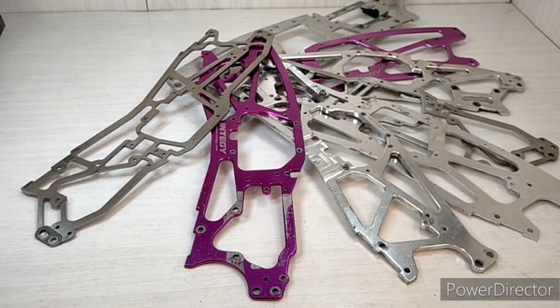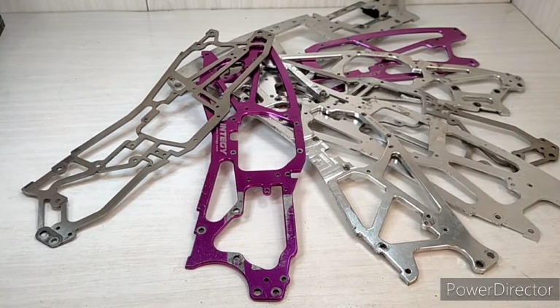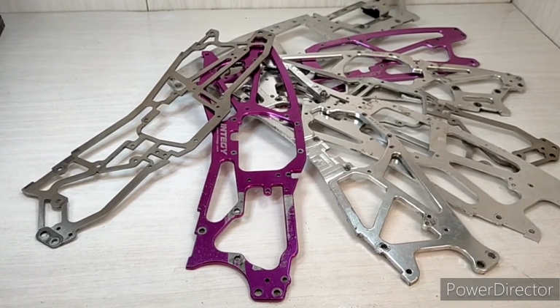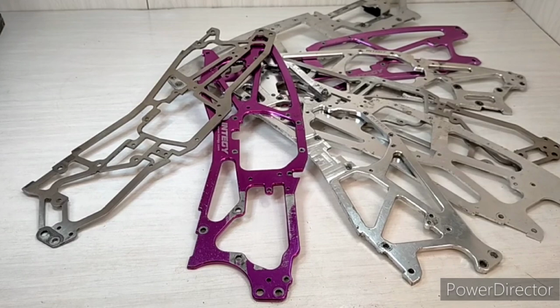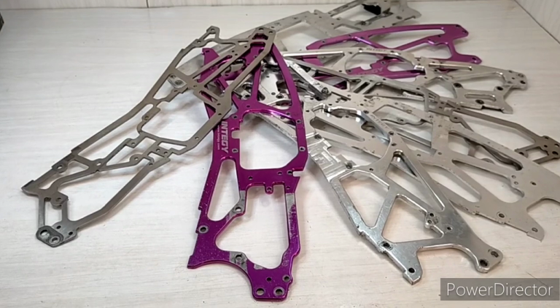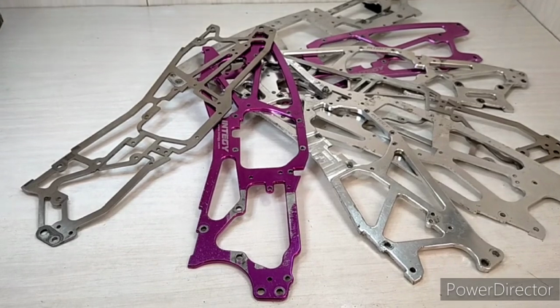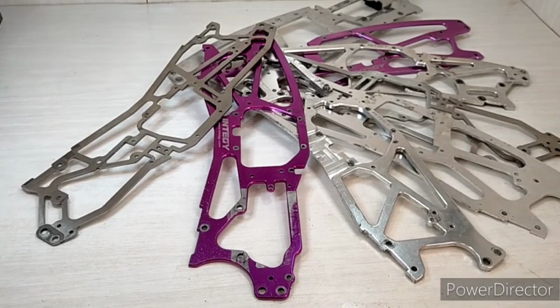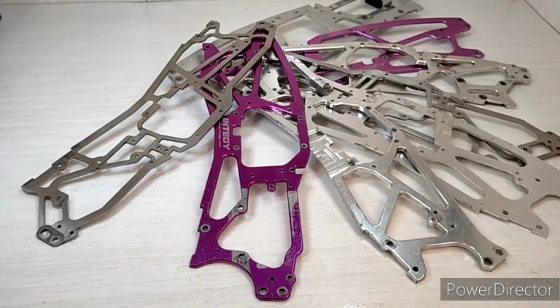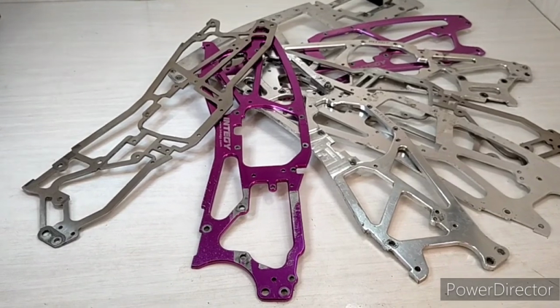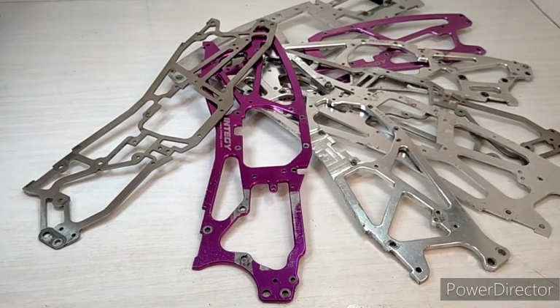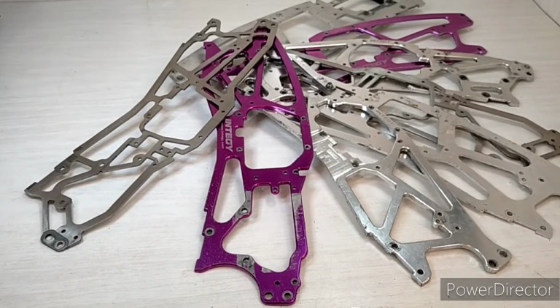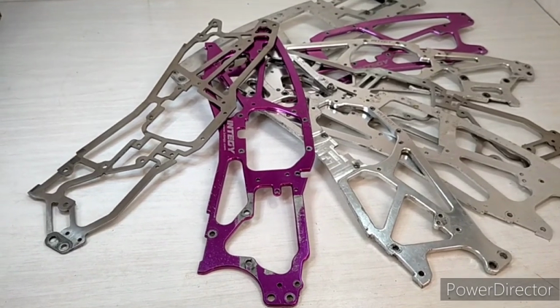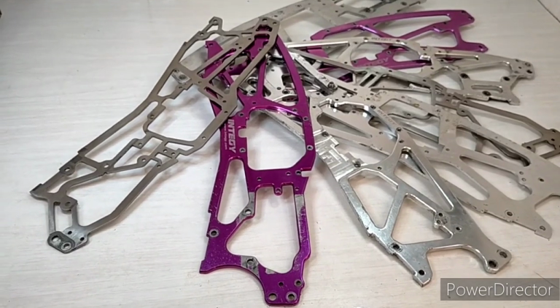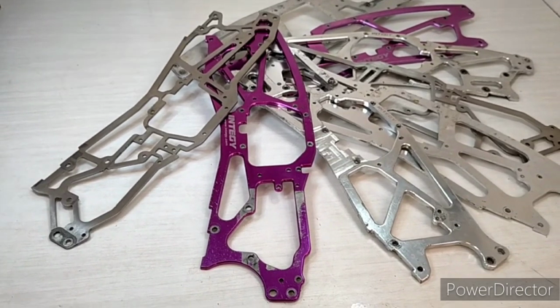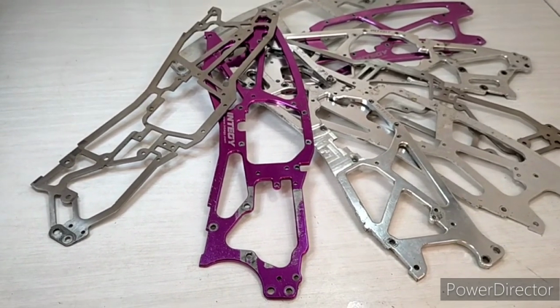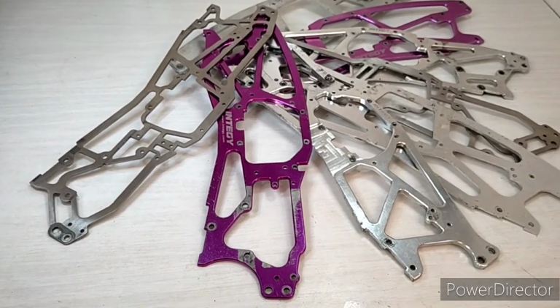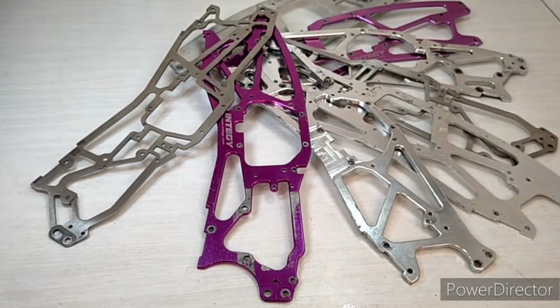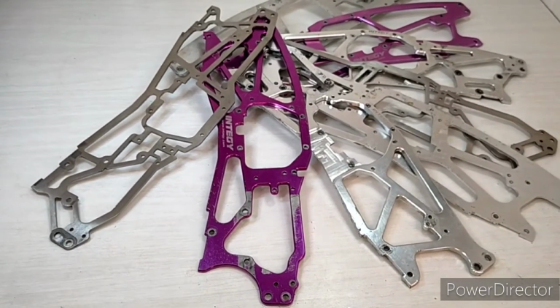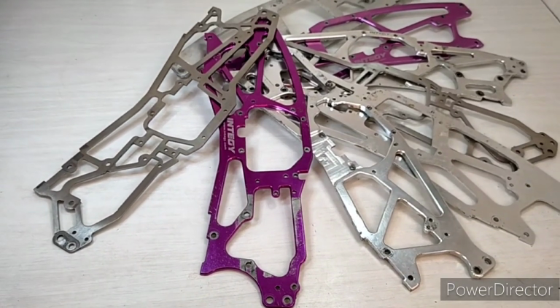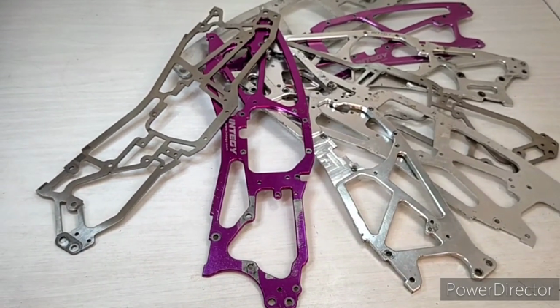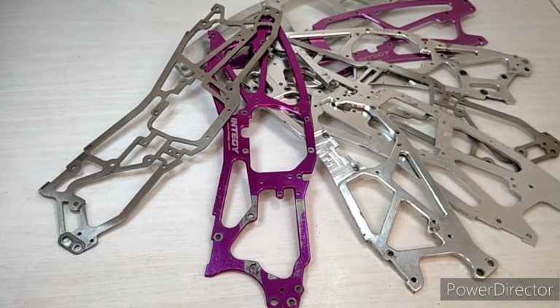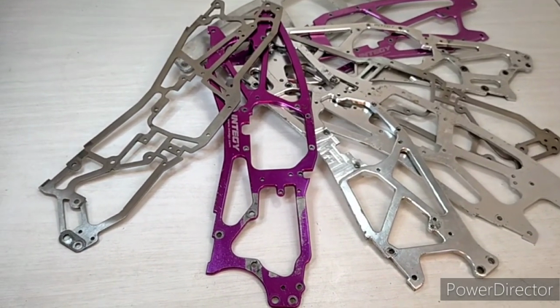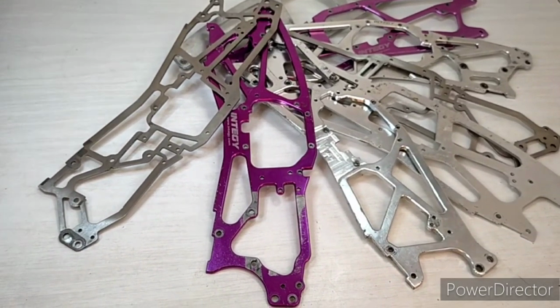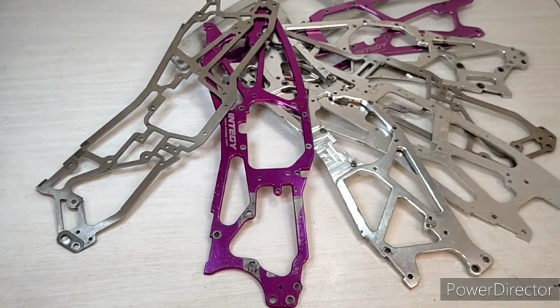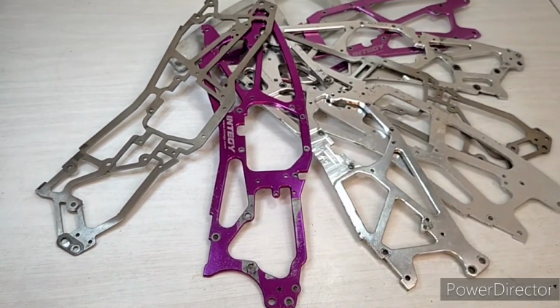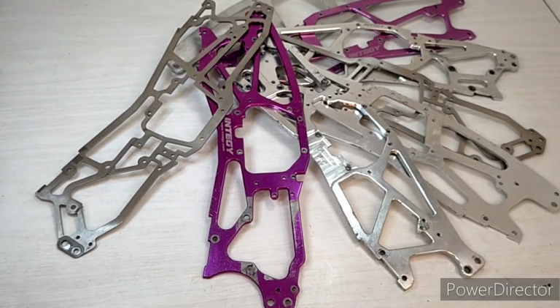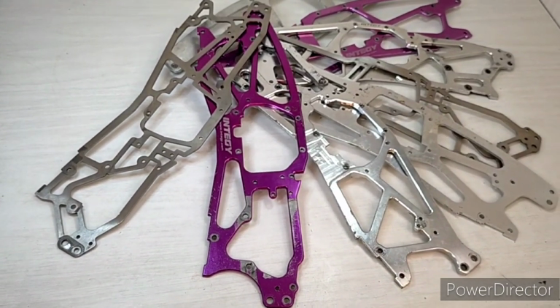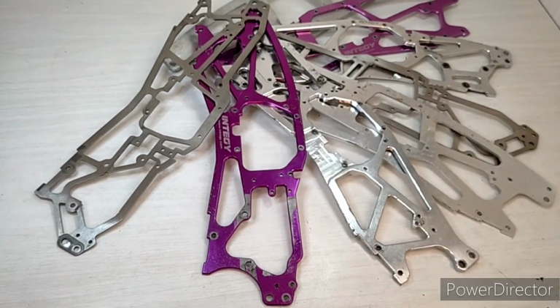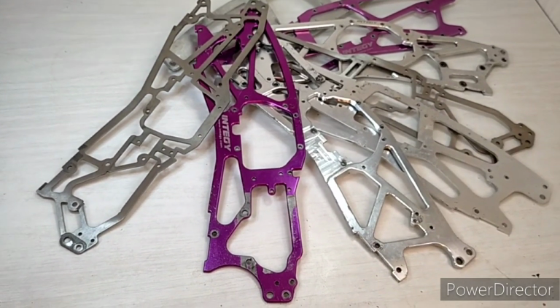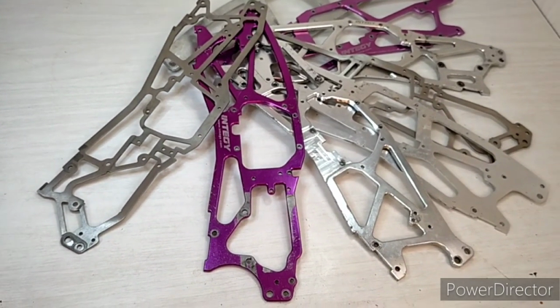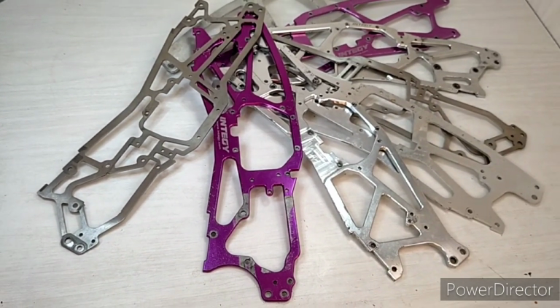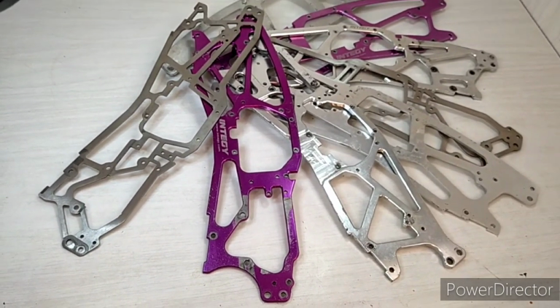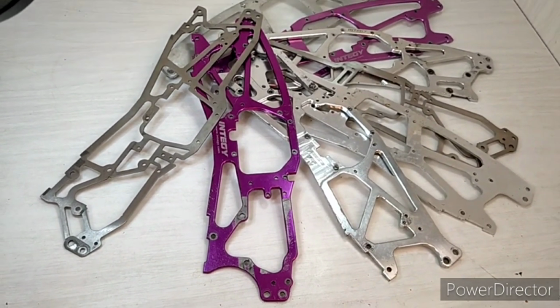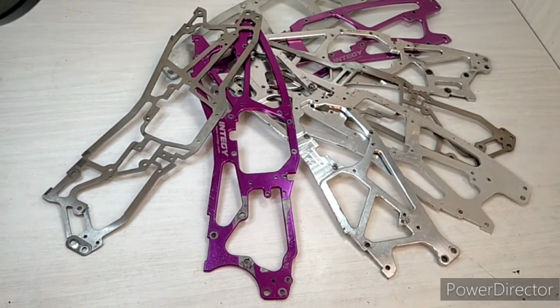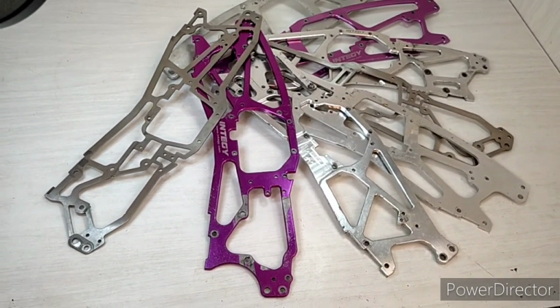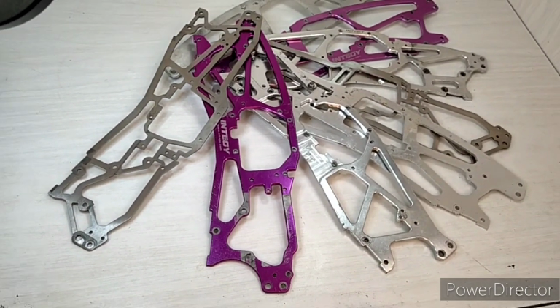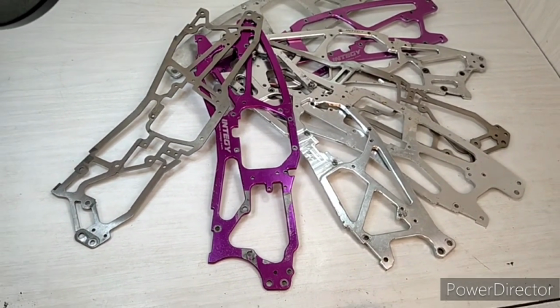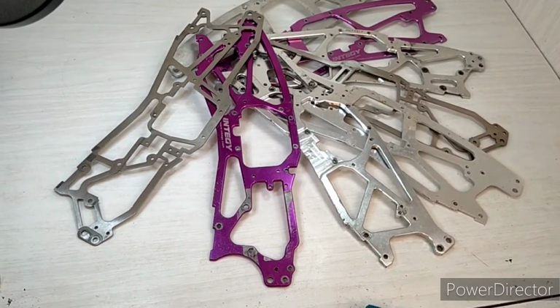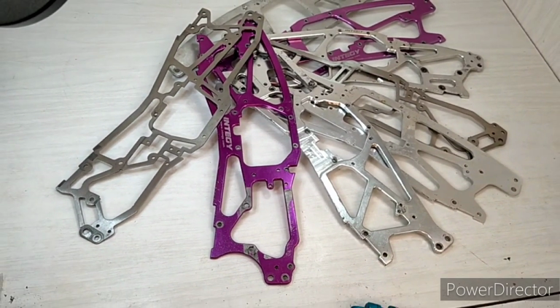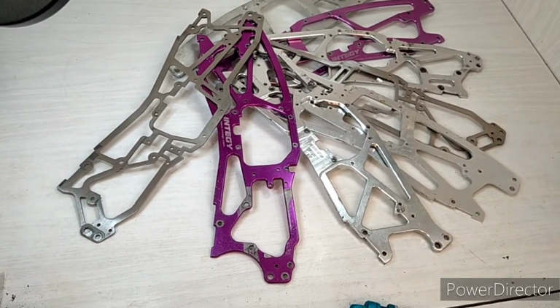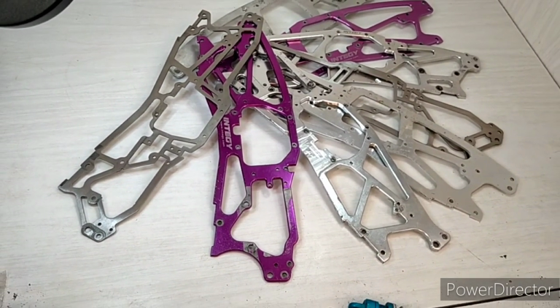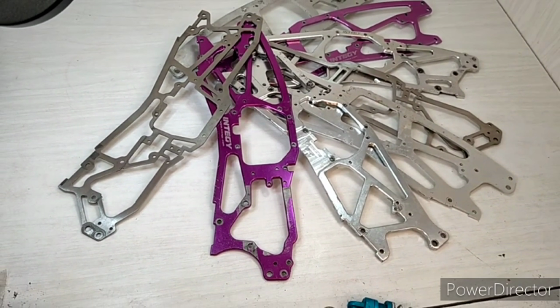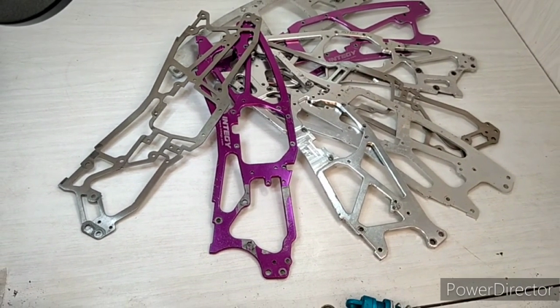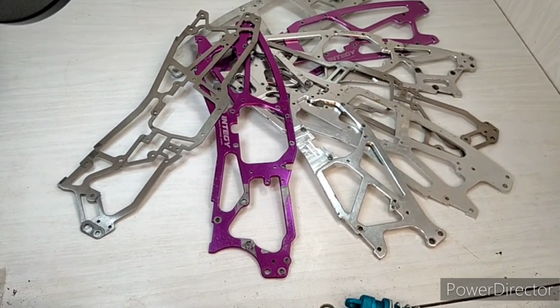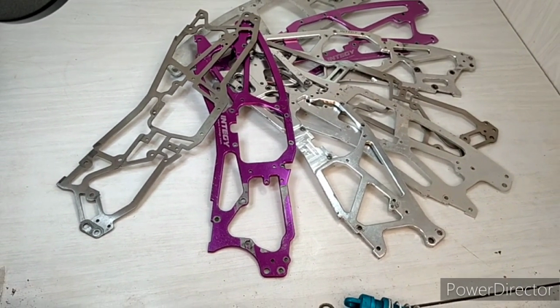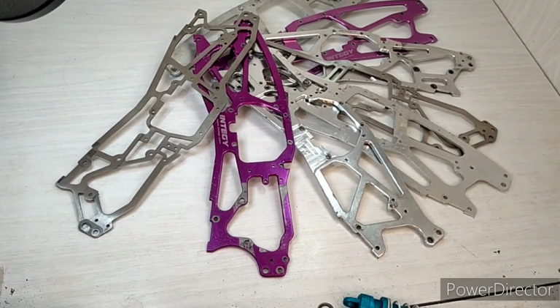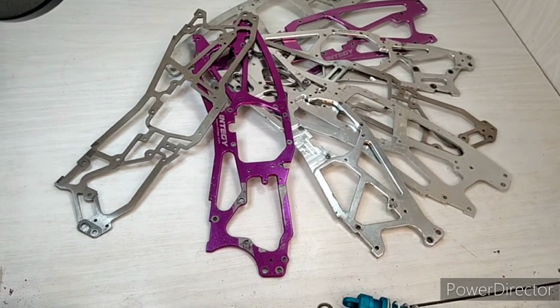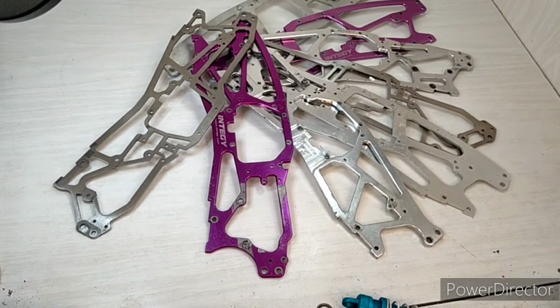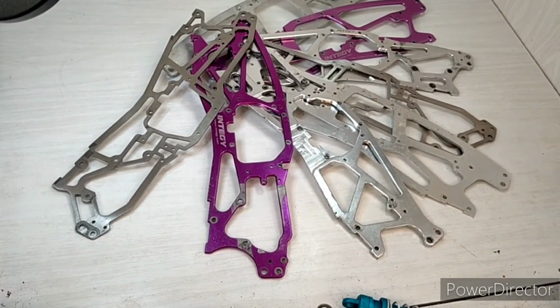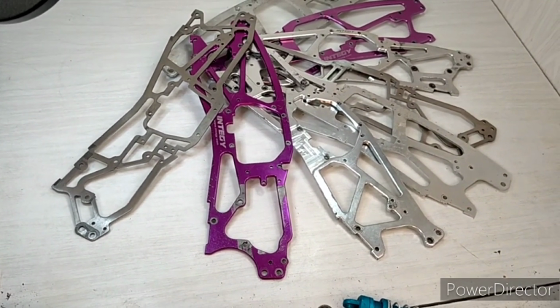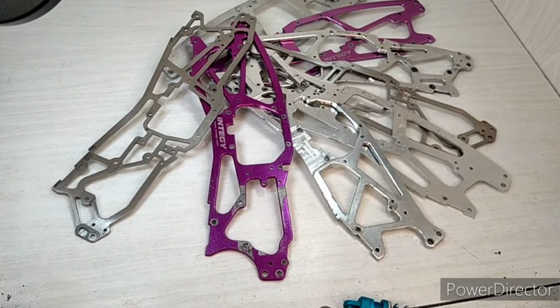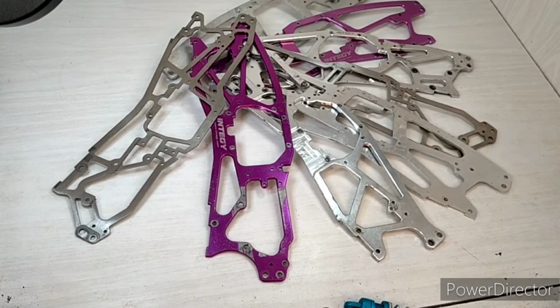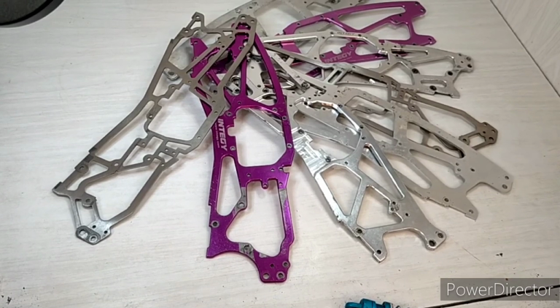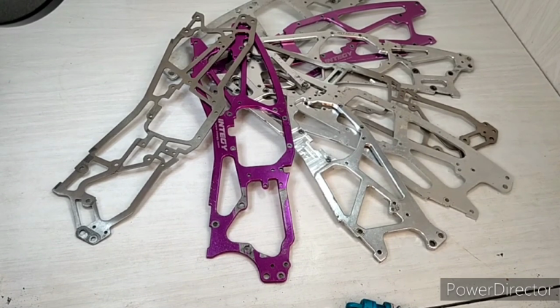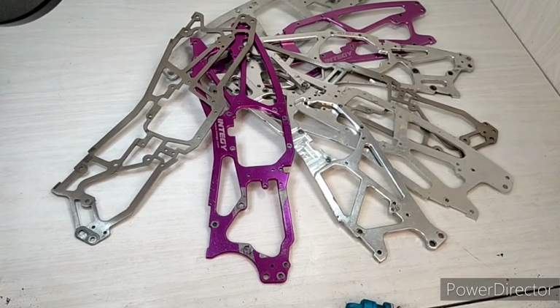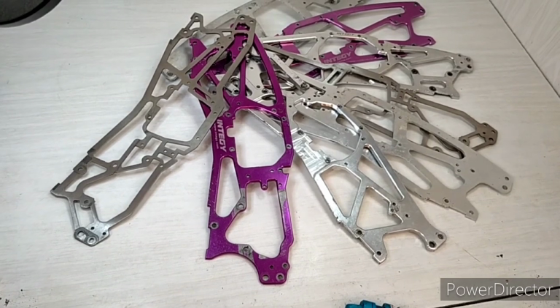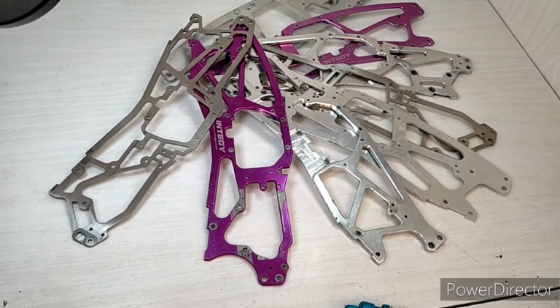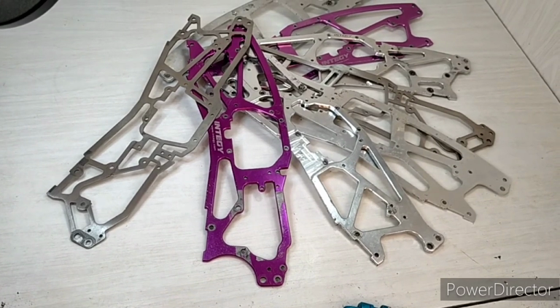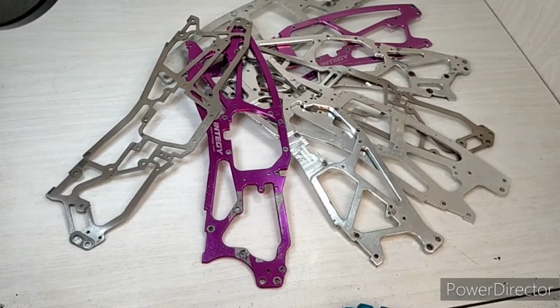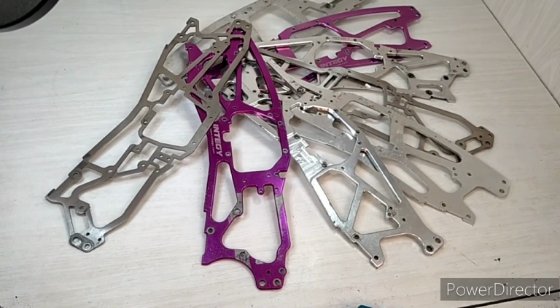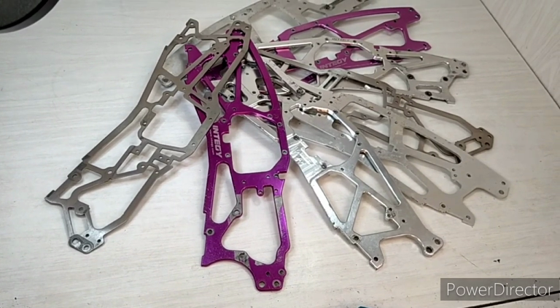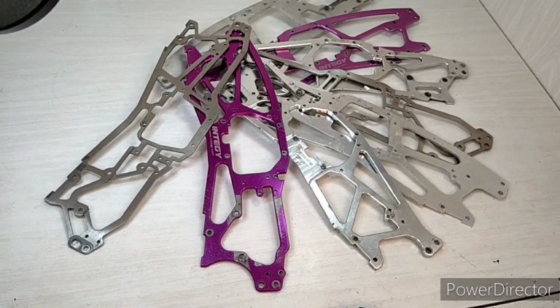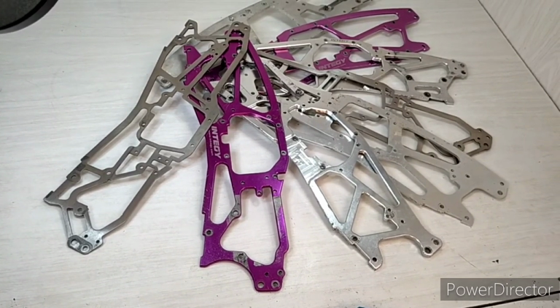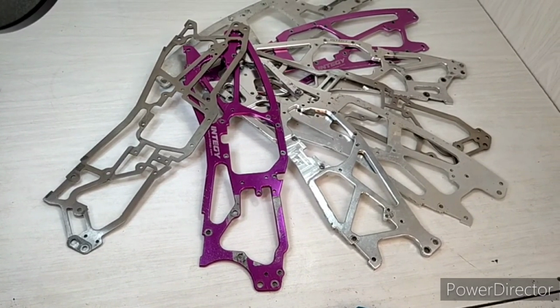On a twin vertical plate chassis, unfortunately you've got to change the whole chassis — although you could remove or add cross braces to get a different characteristic, or in this case we've got different materials and different material thicknesses.